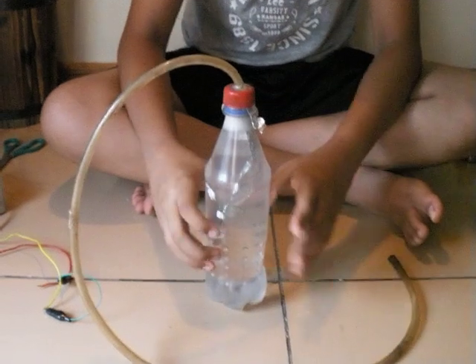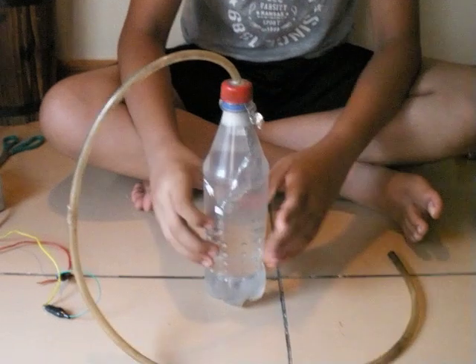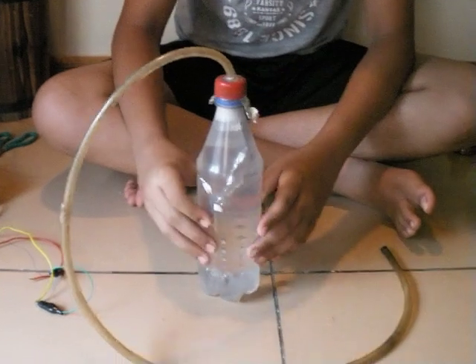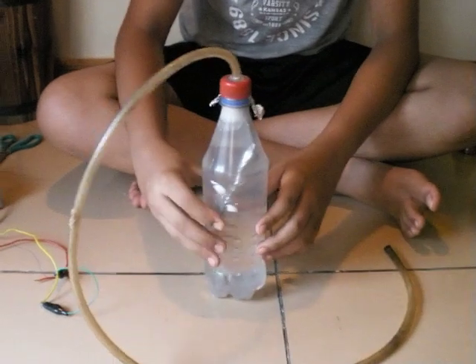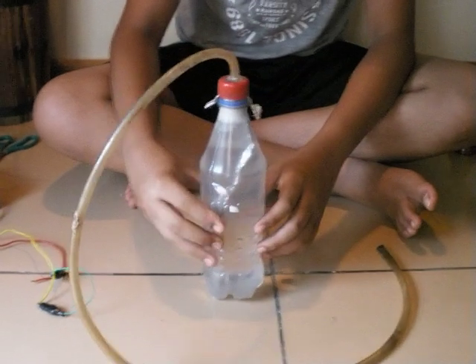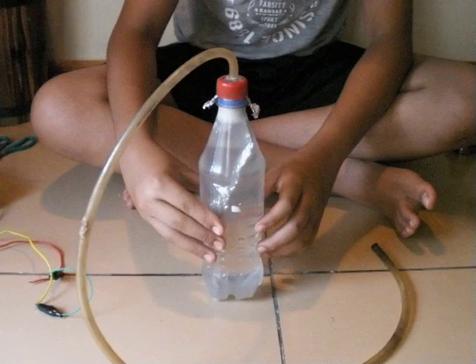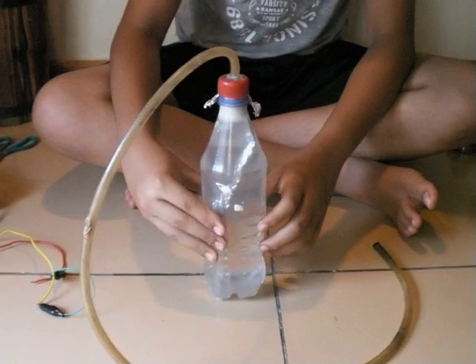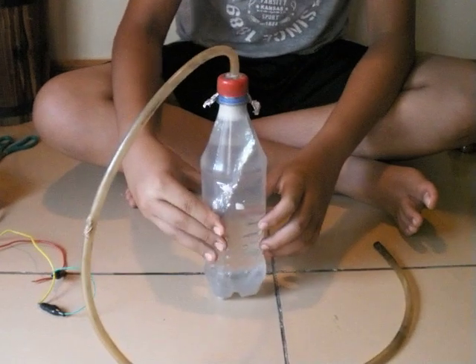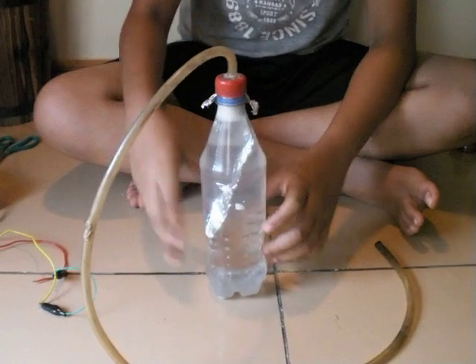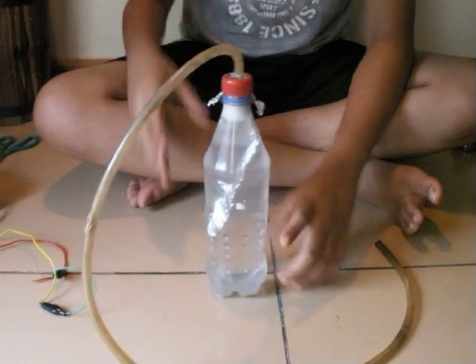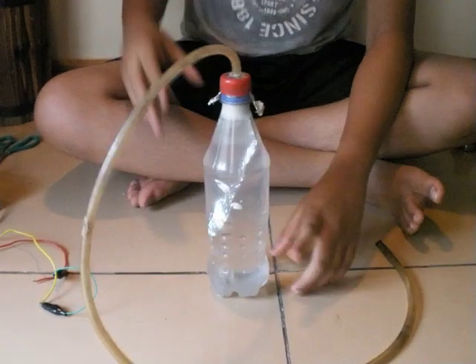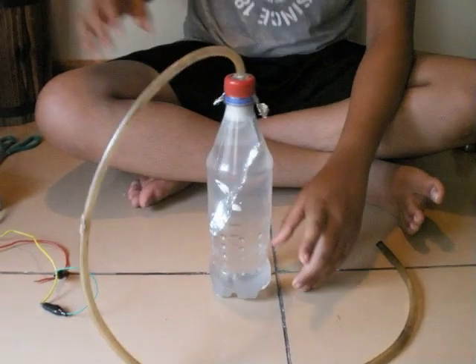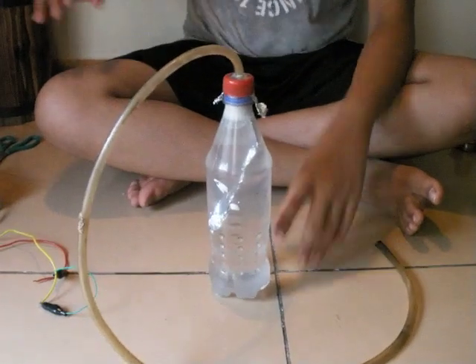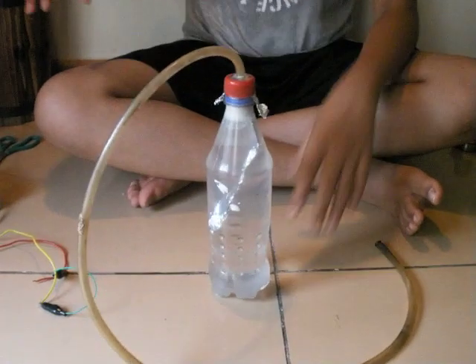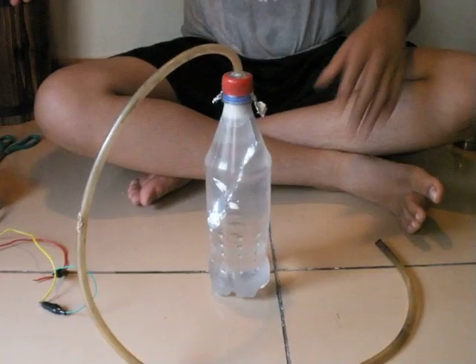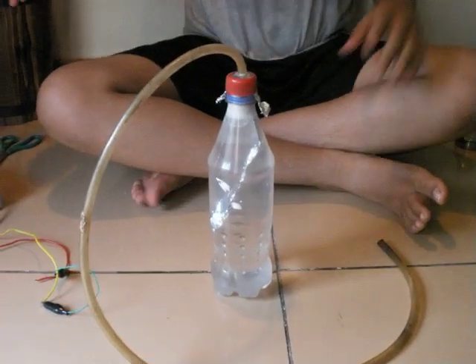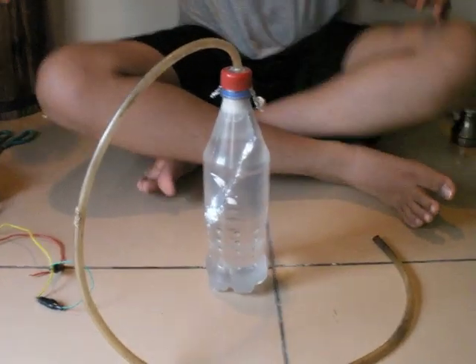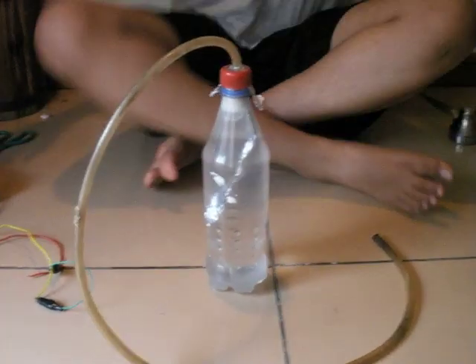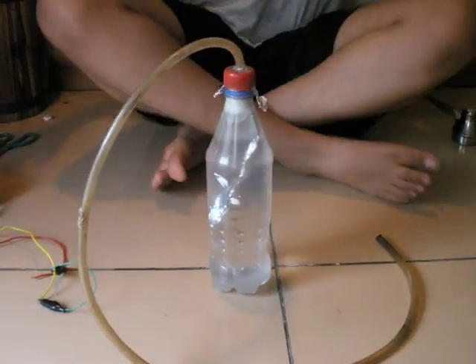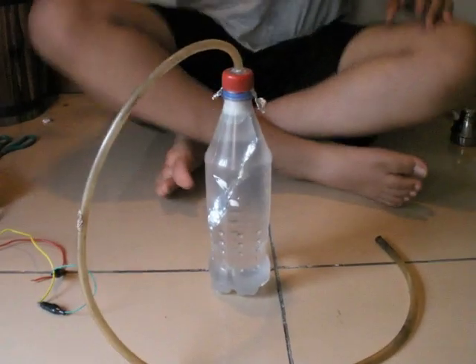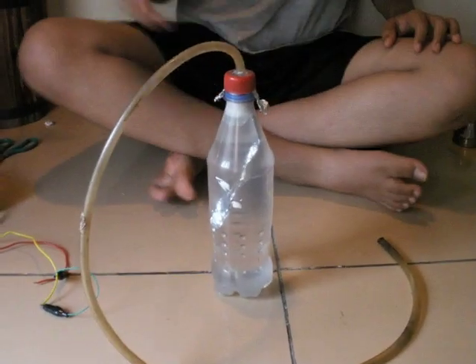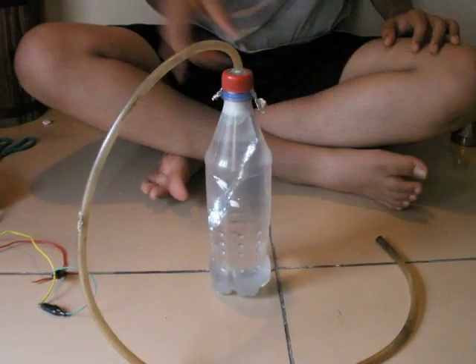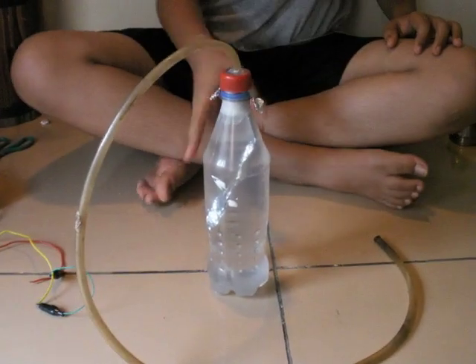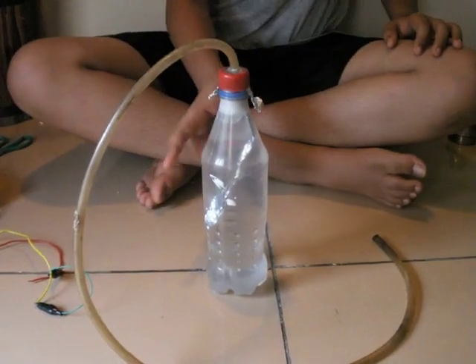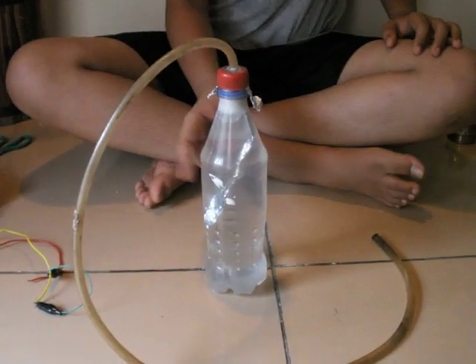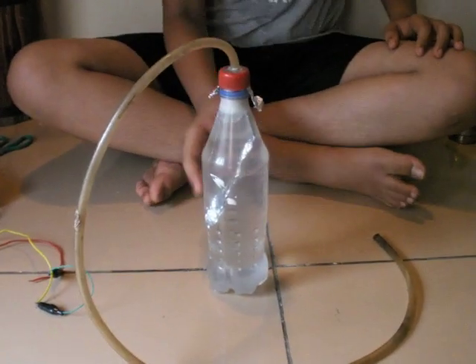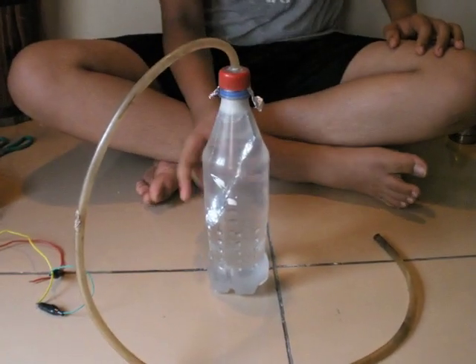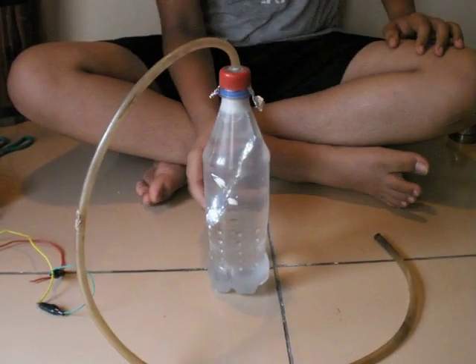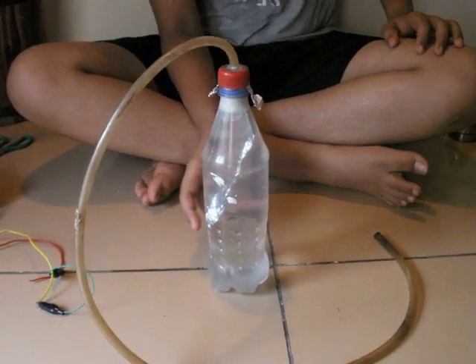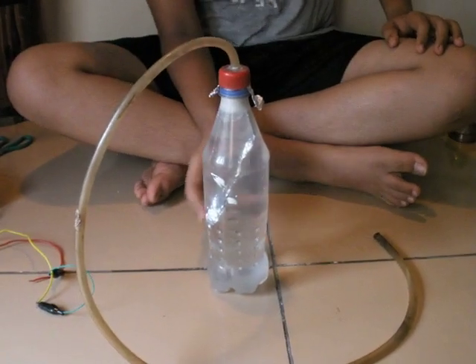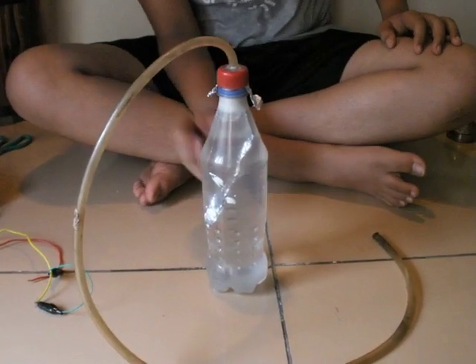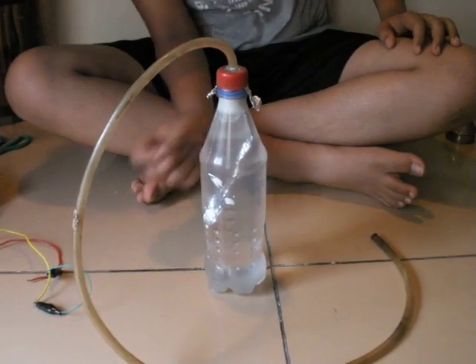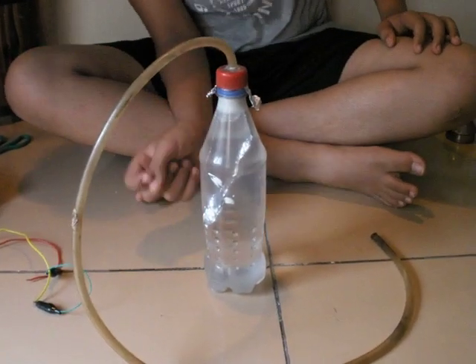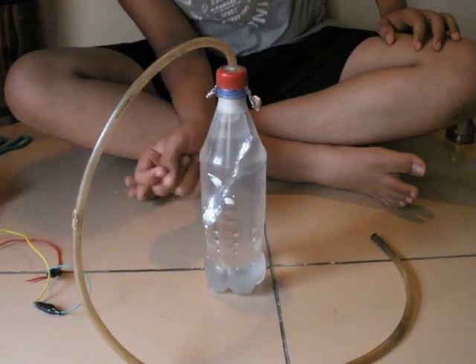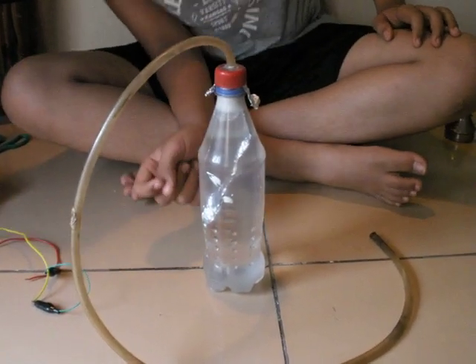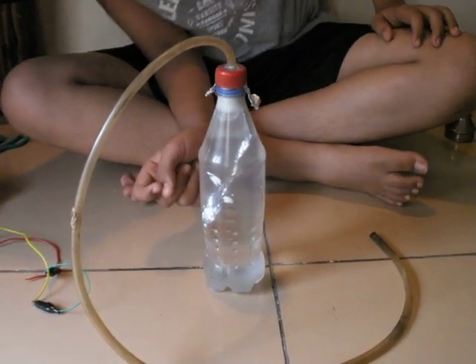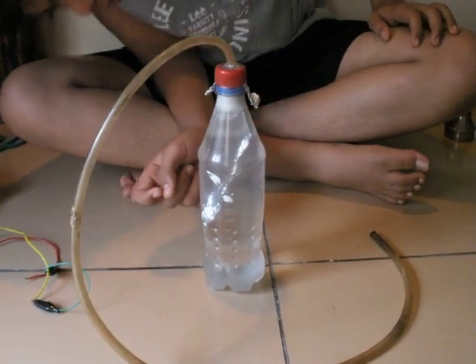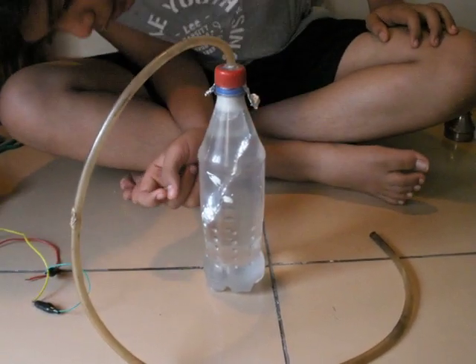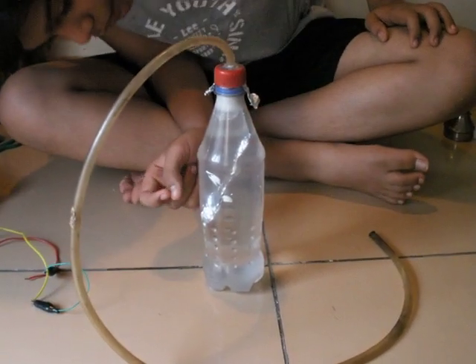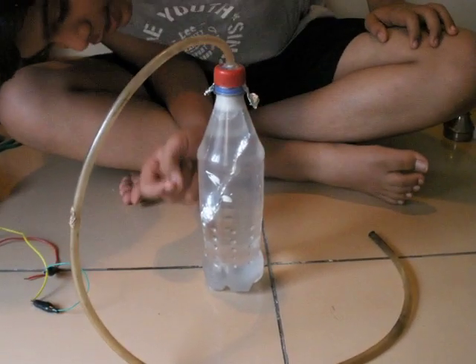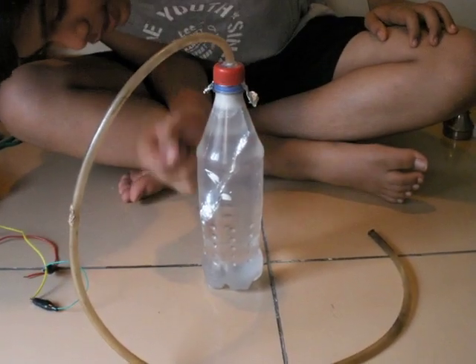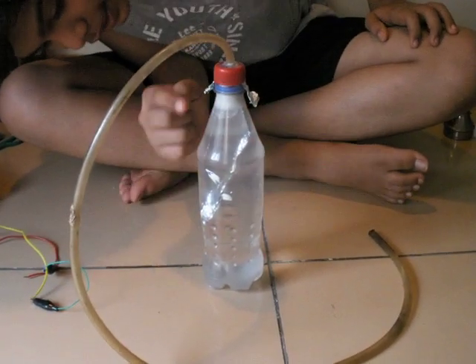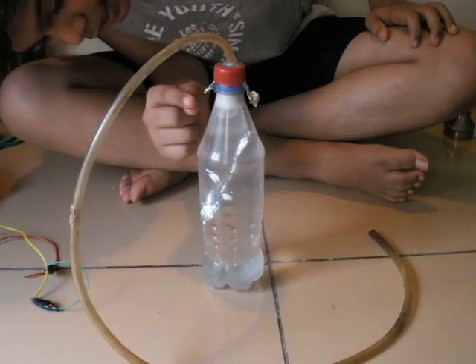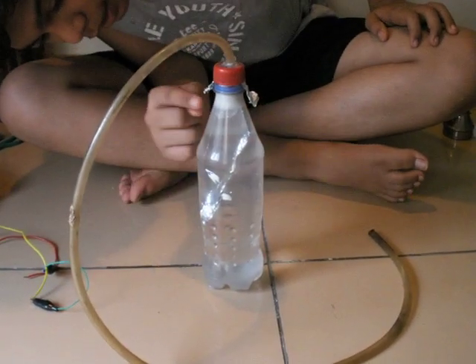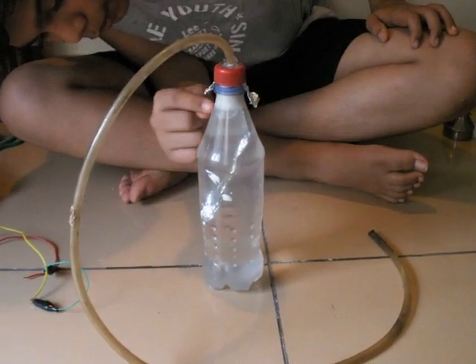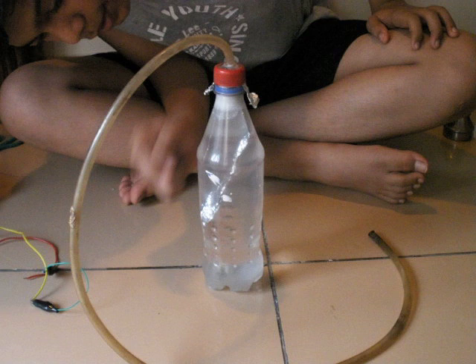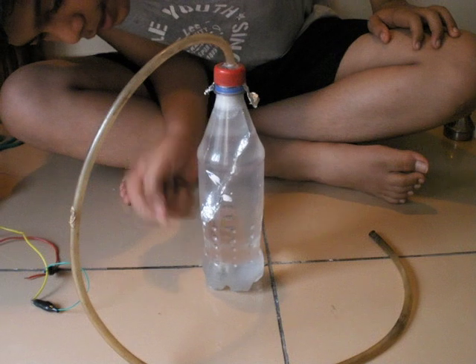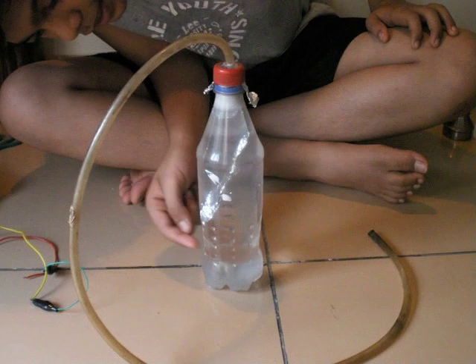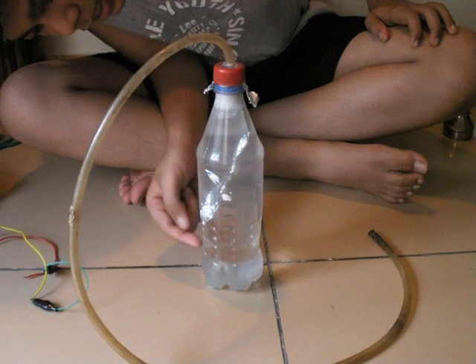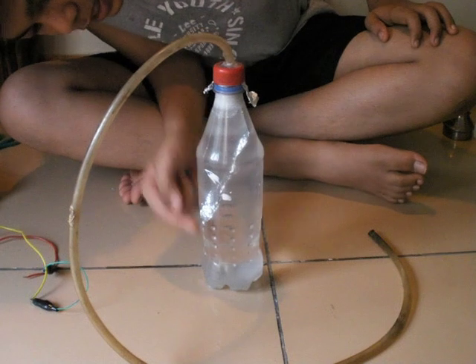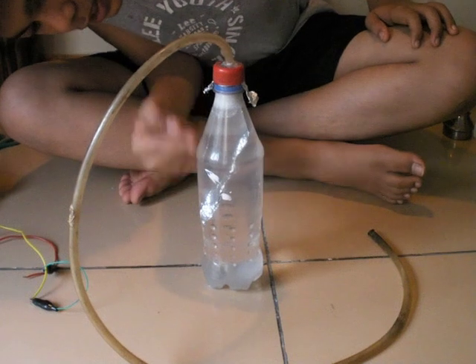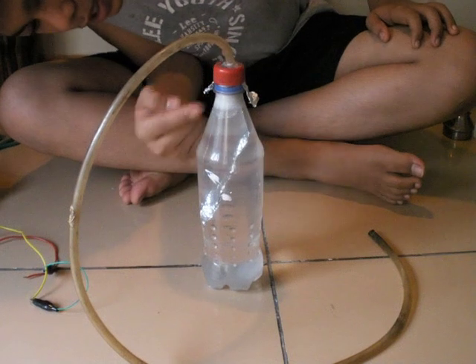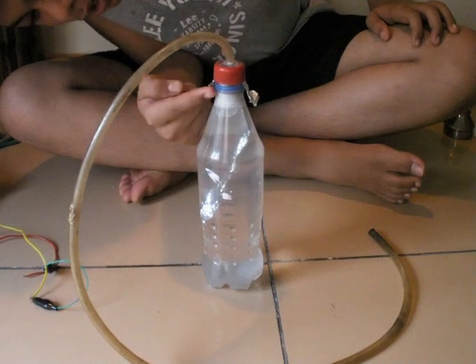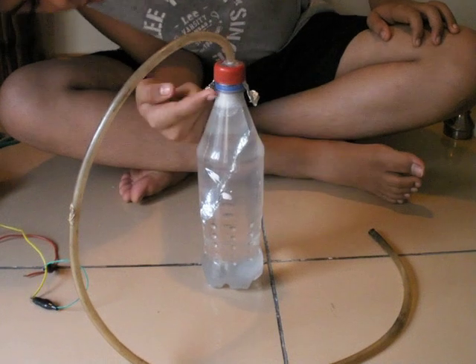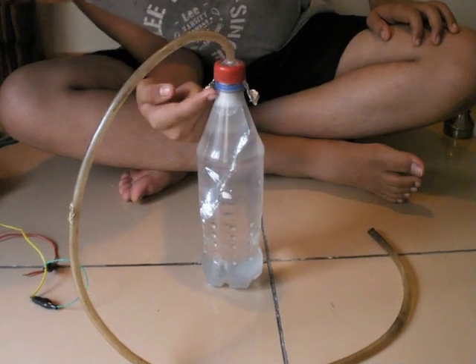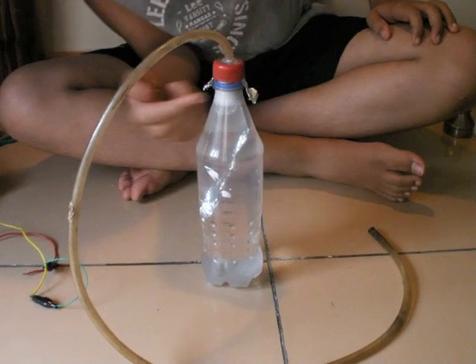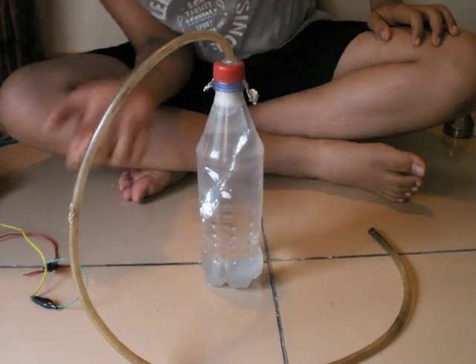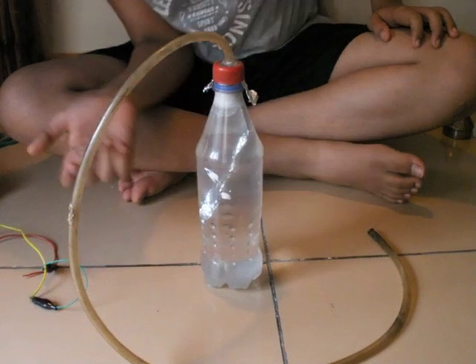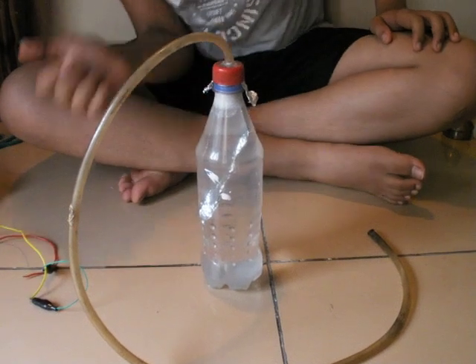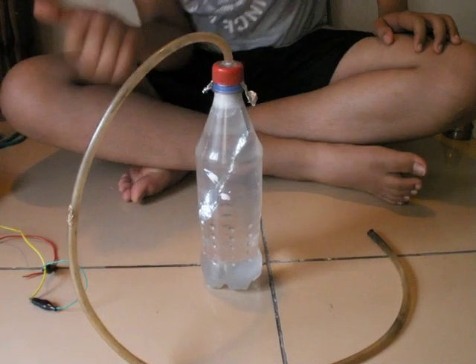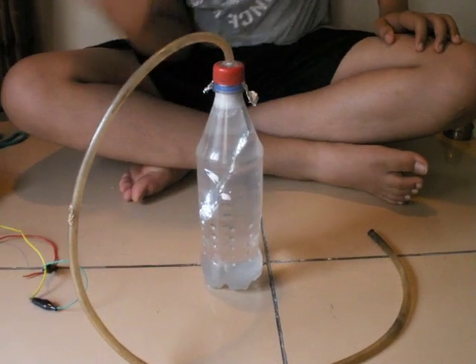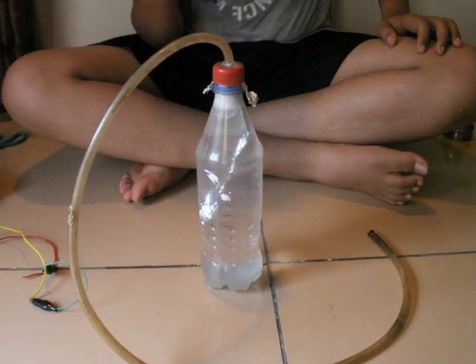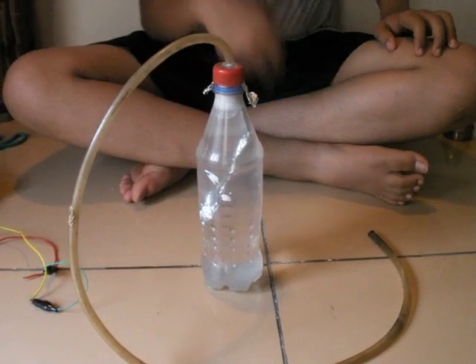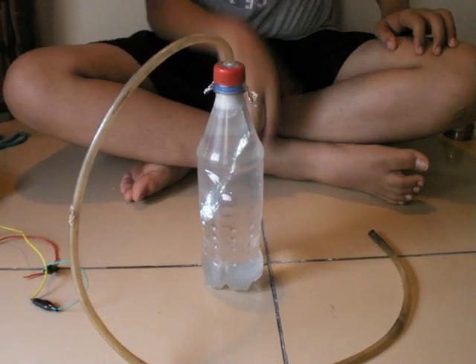This one here has a much bigger electrode for more surface area and of course it has the full water filled up.